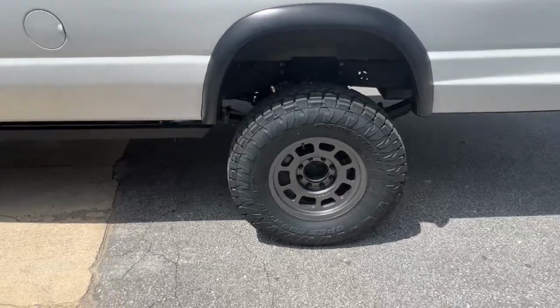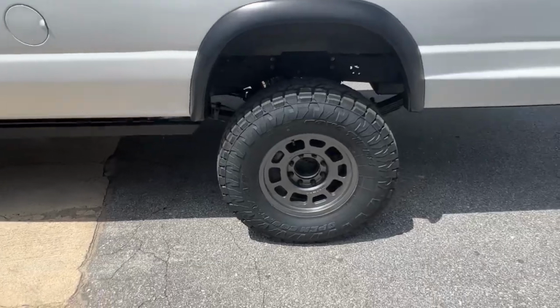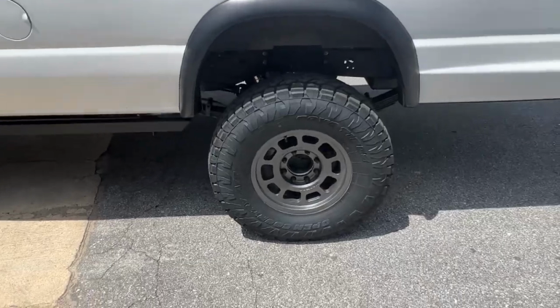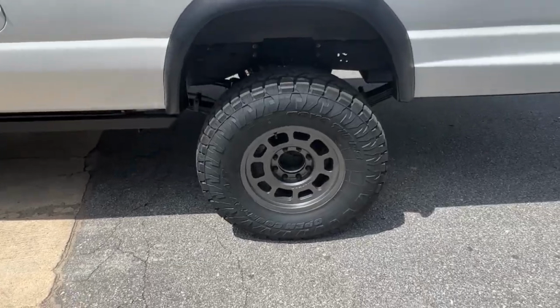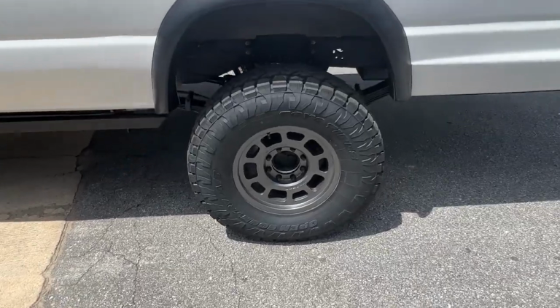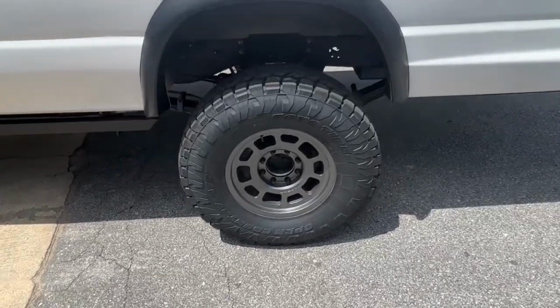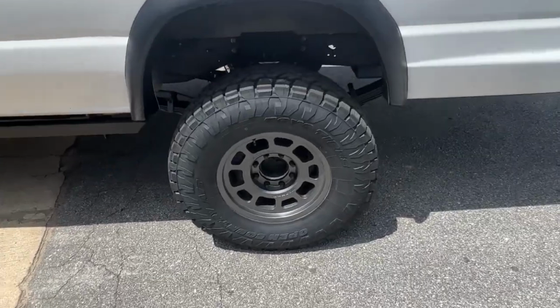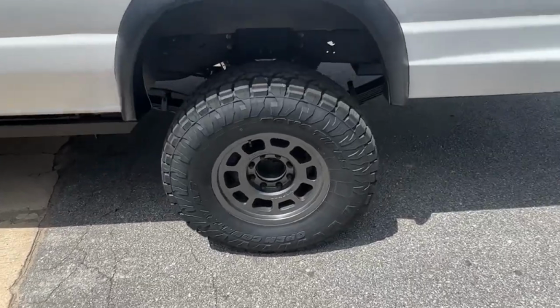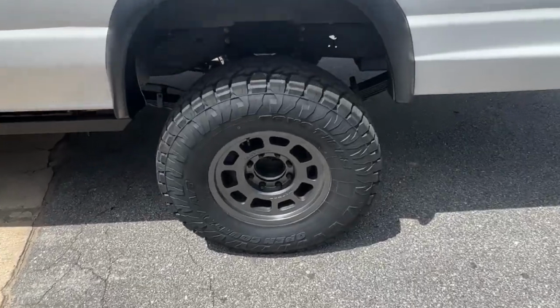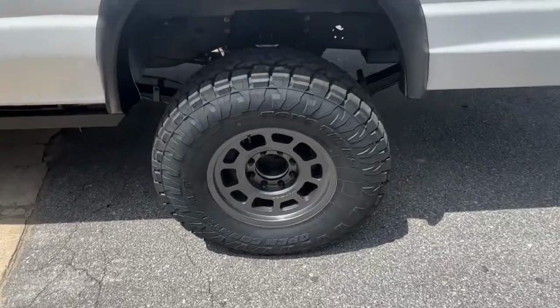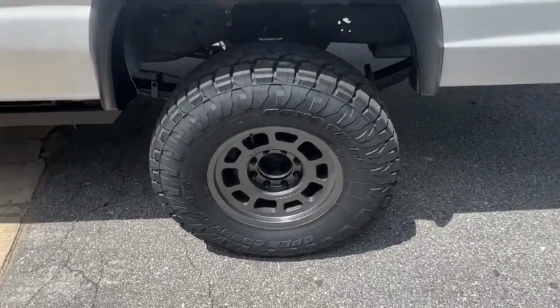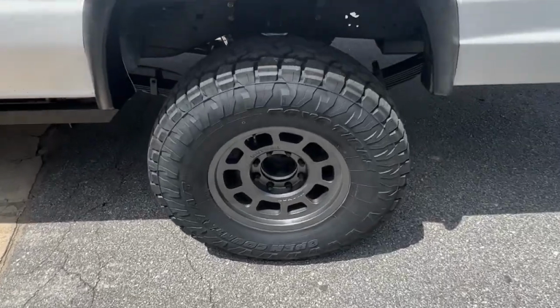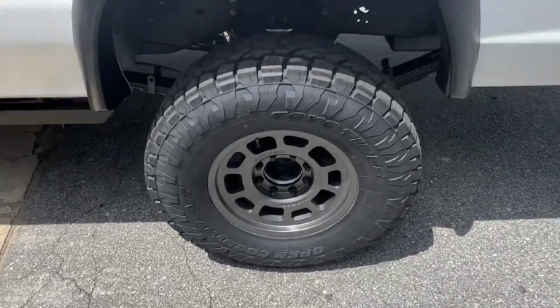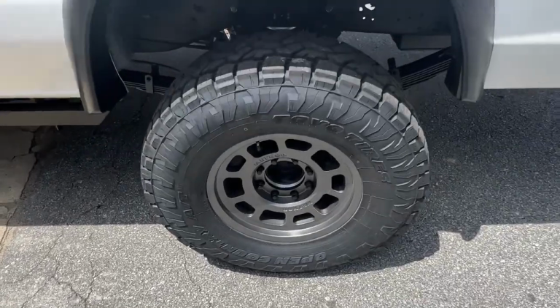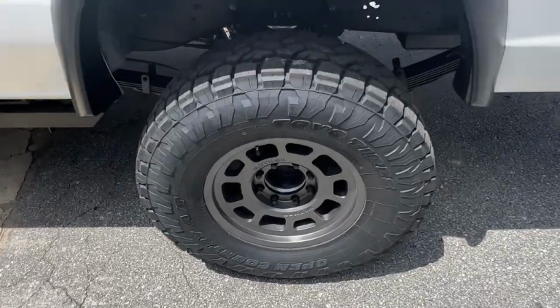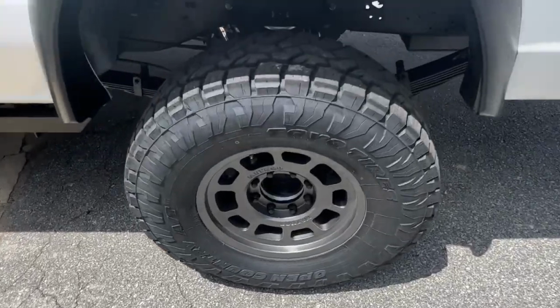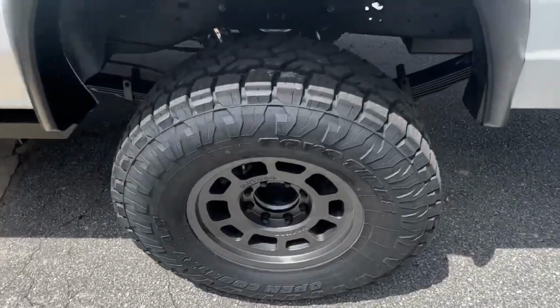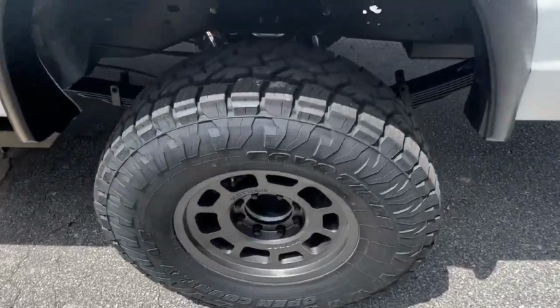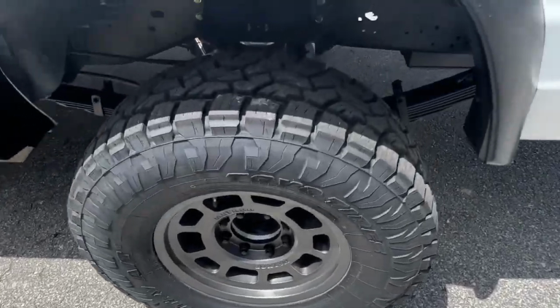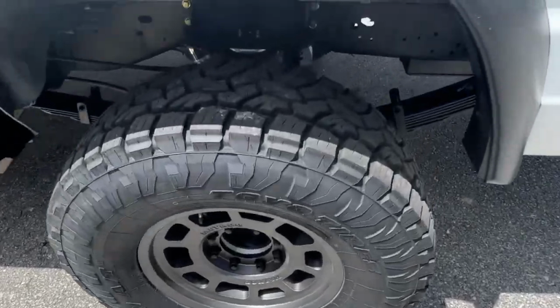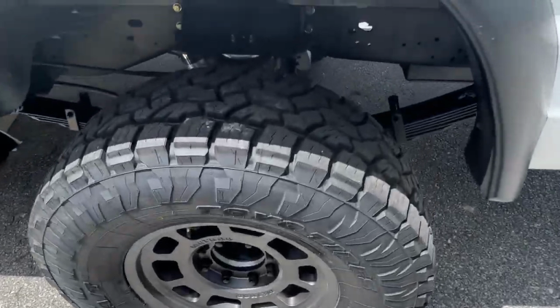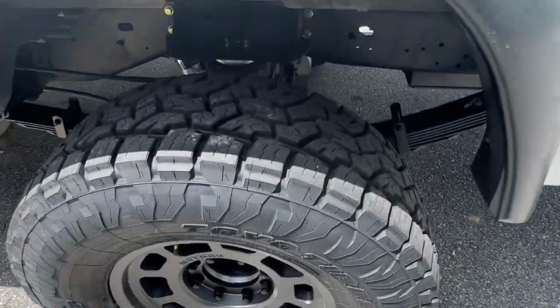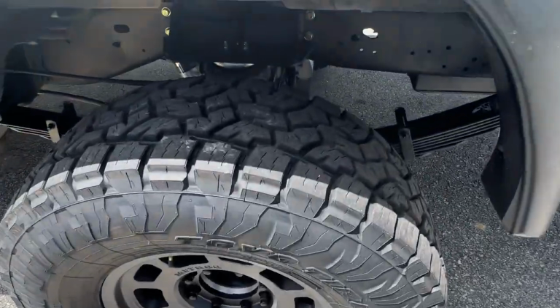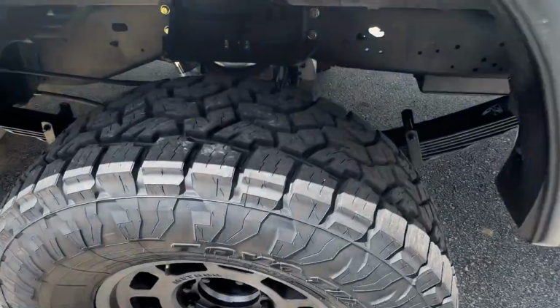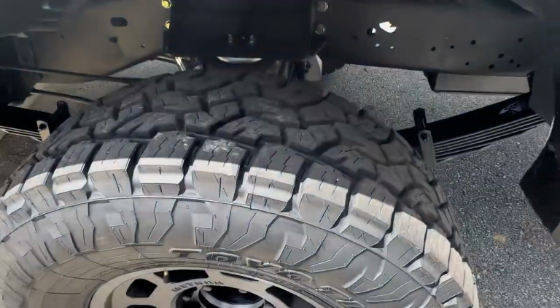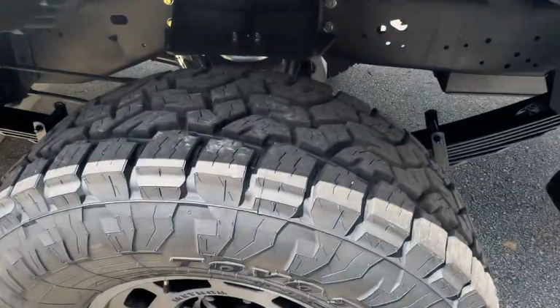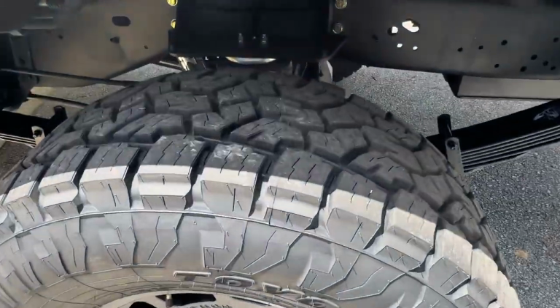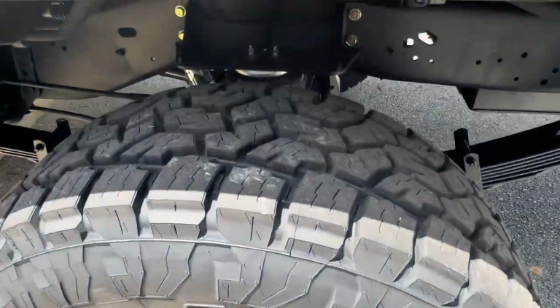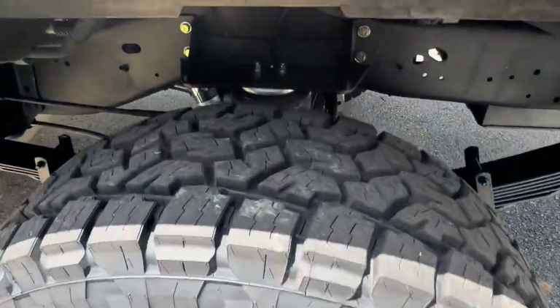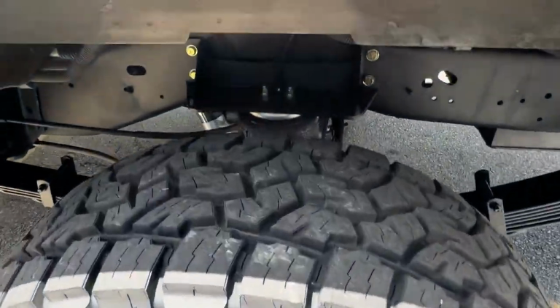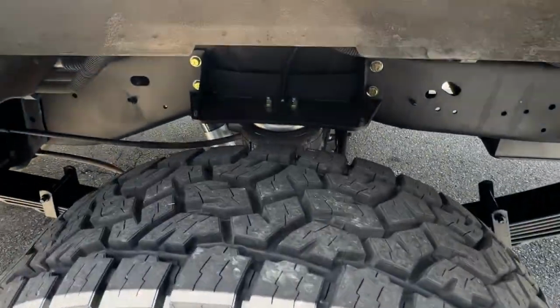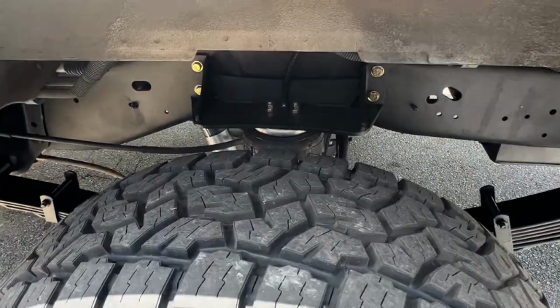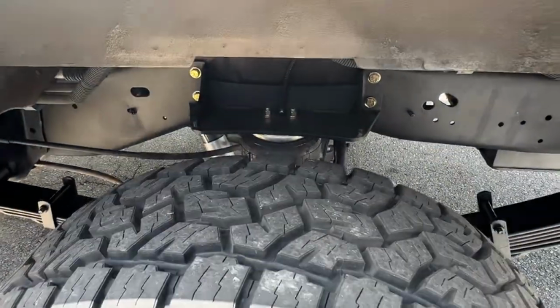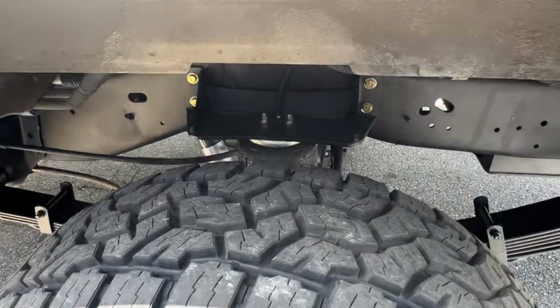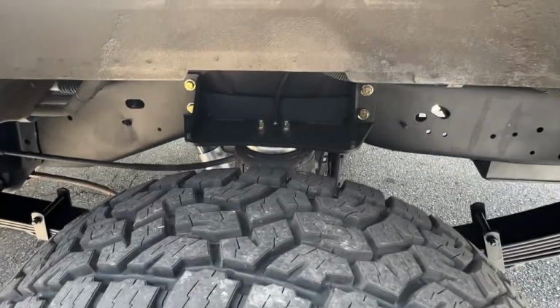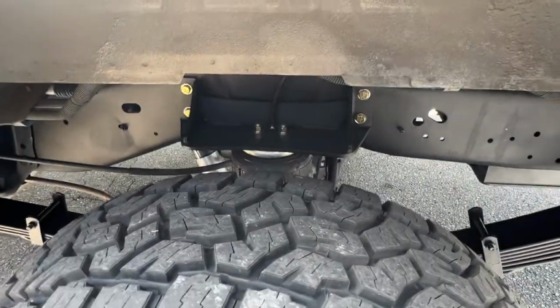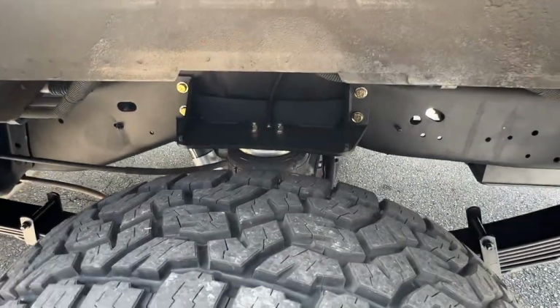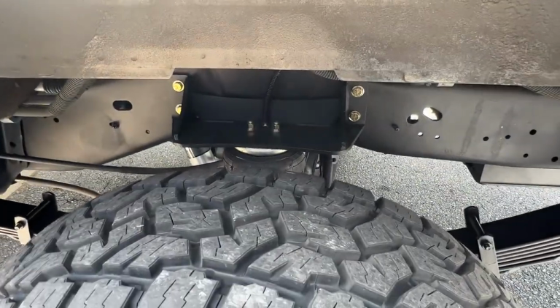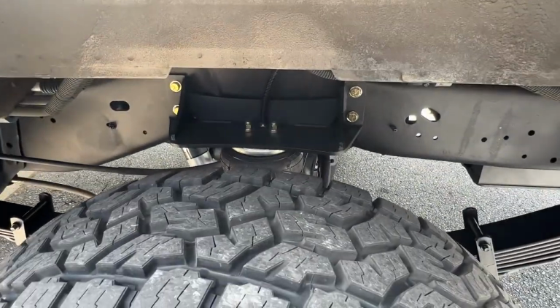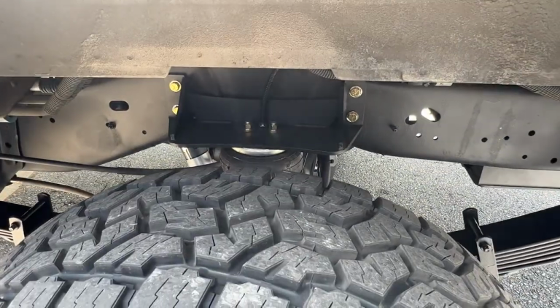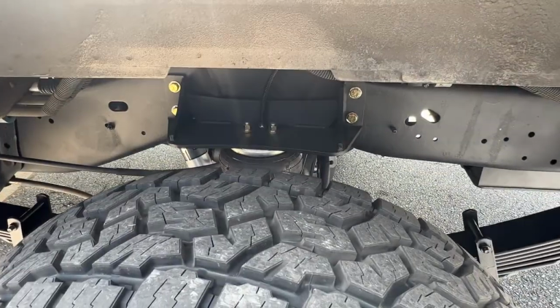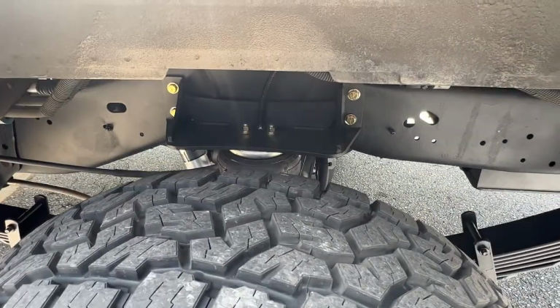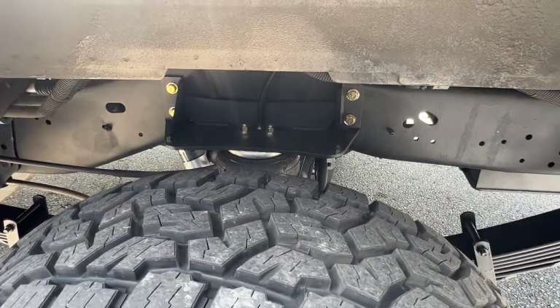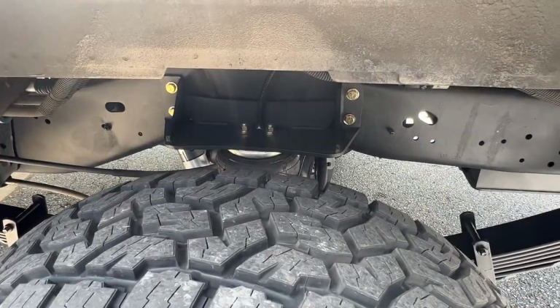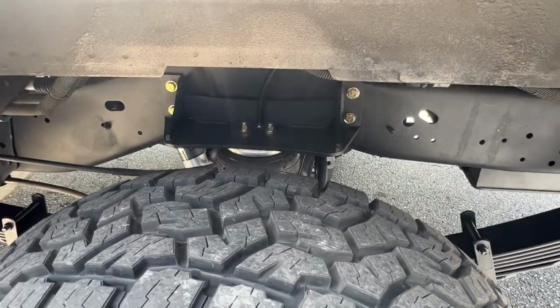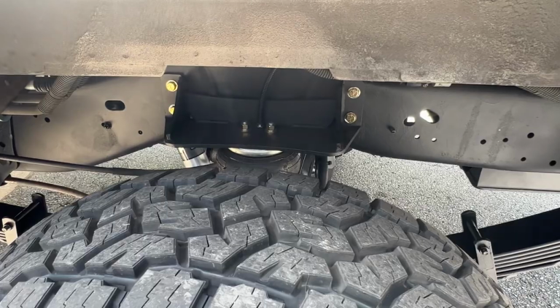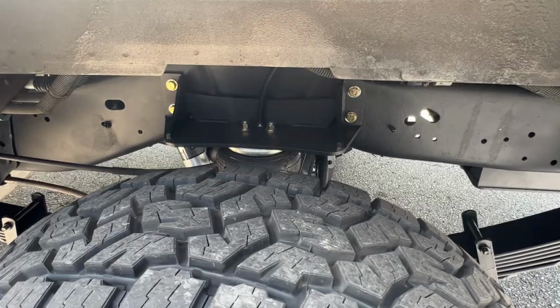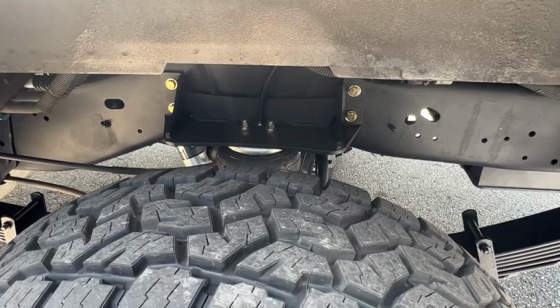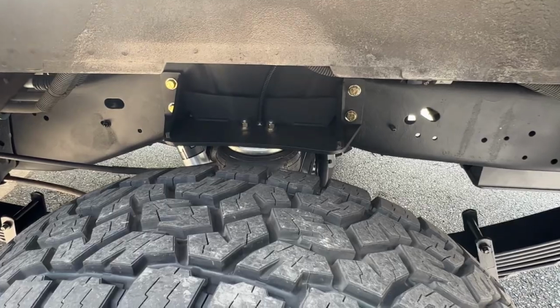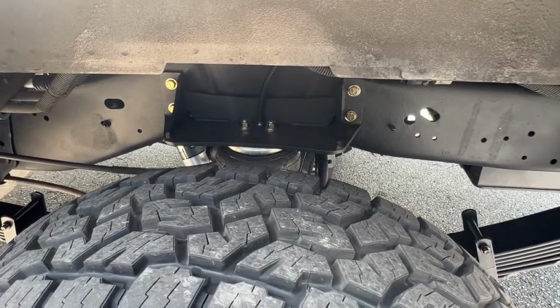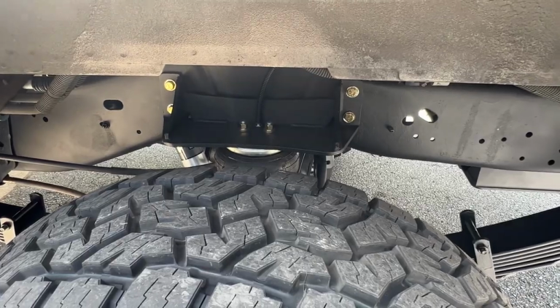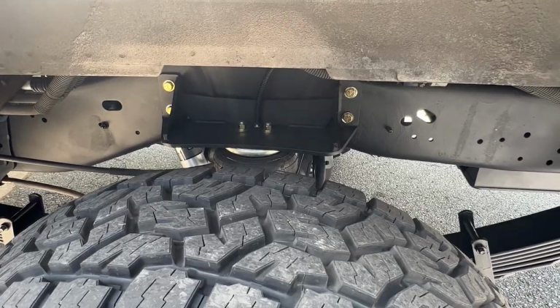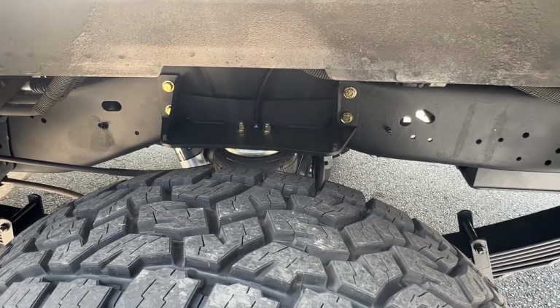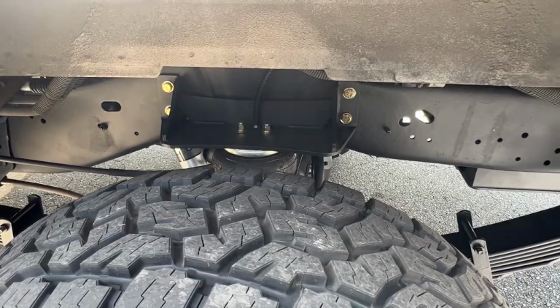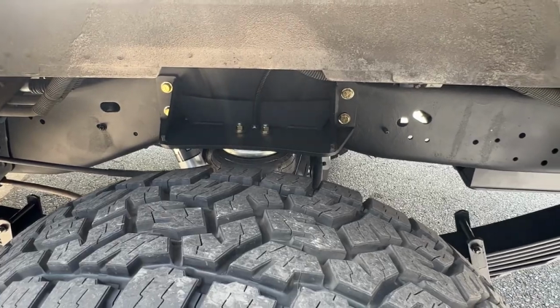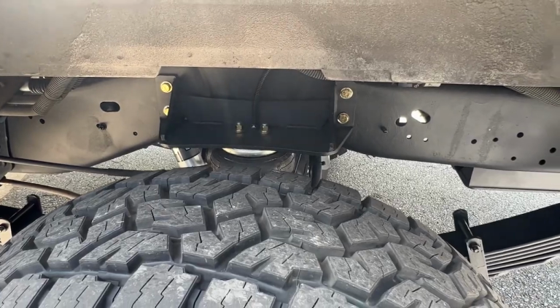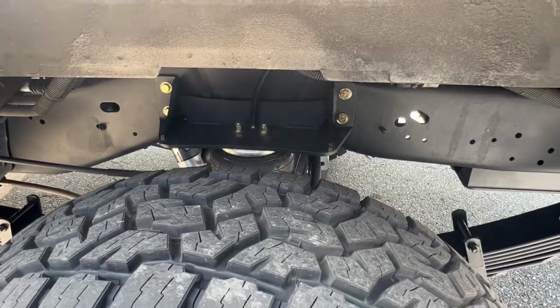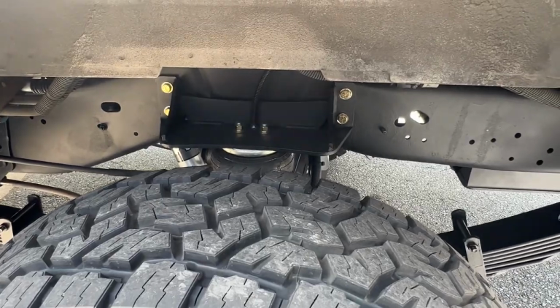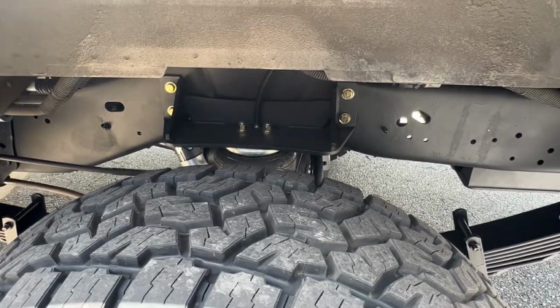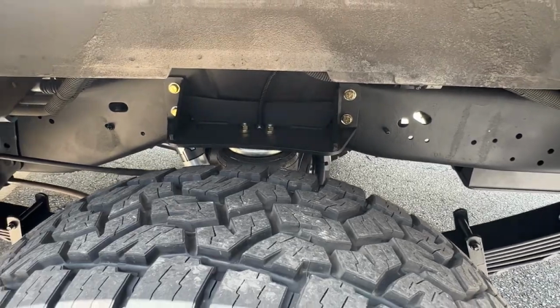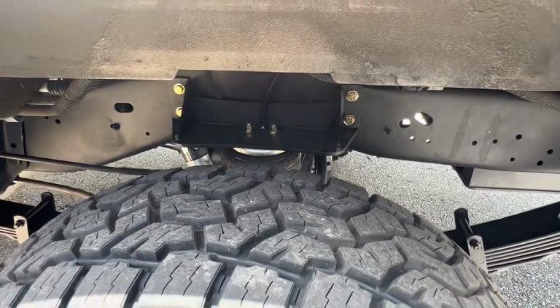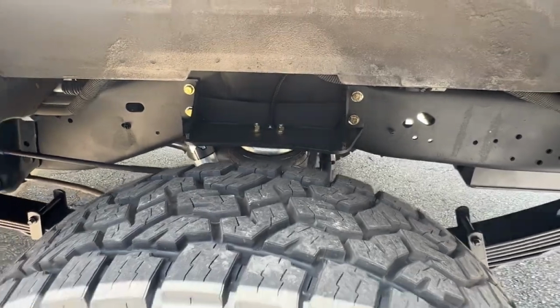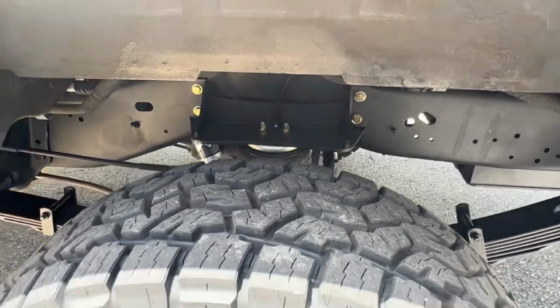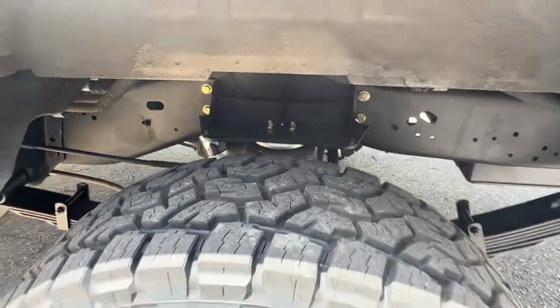In the back, we've got the stock semi-float Dana 60, re-geared to 4.56 with an aux locker. We did add our overload airbags.